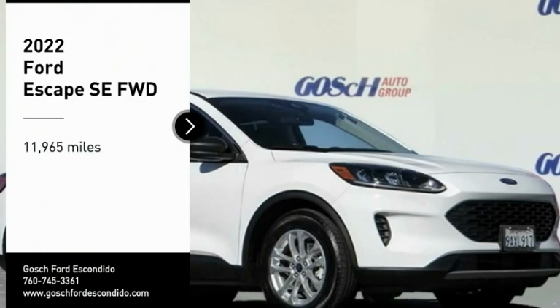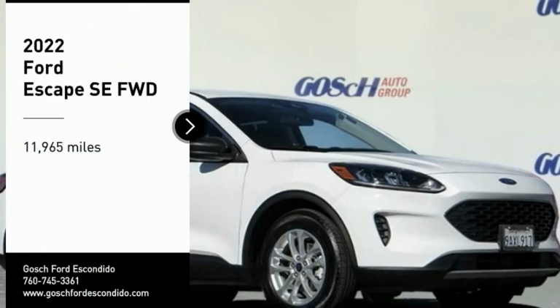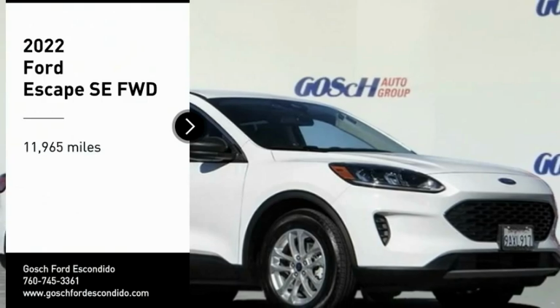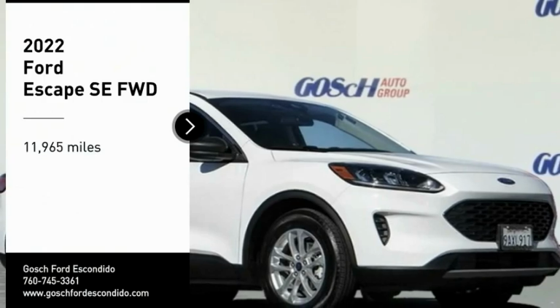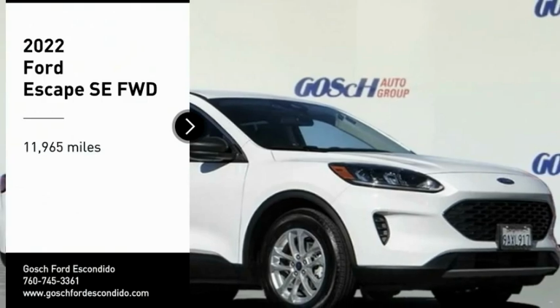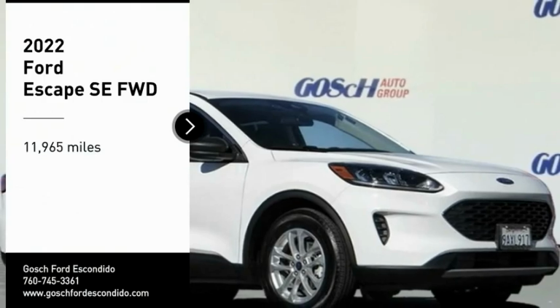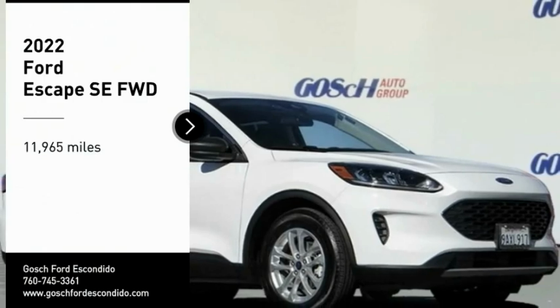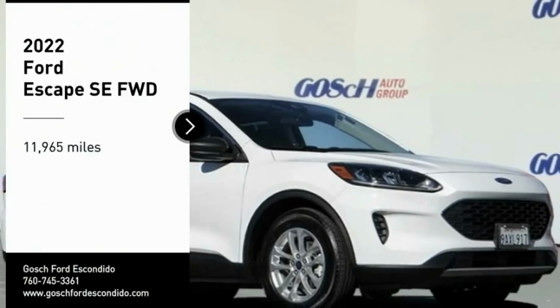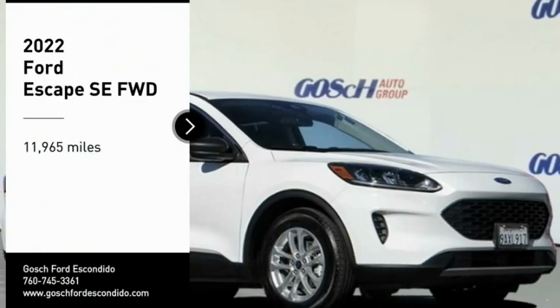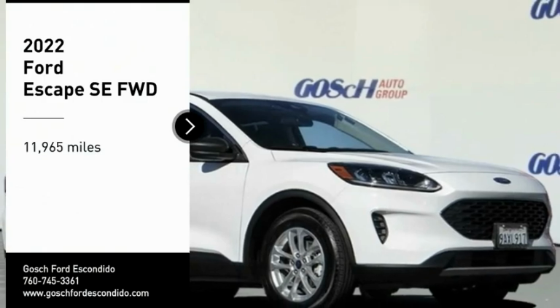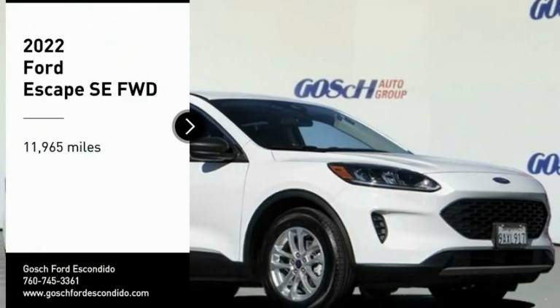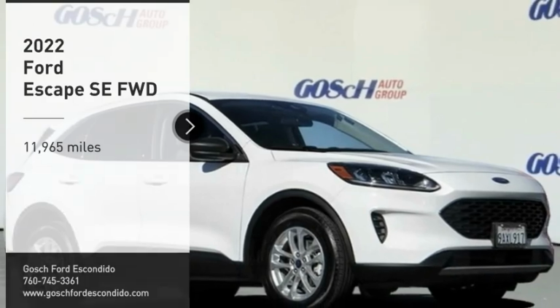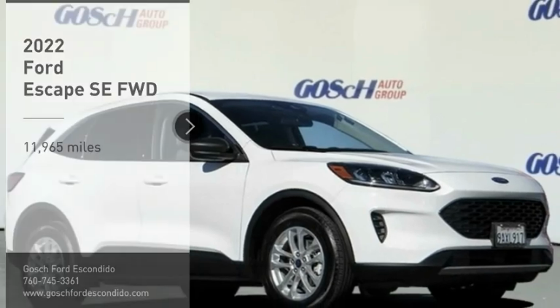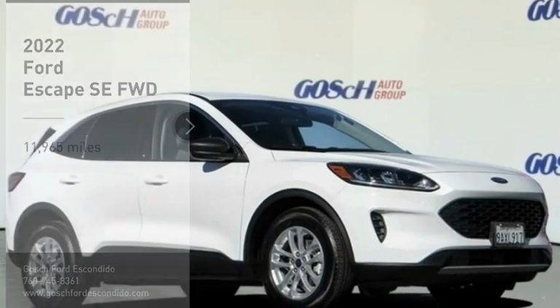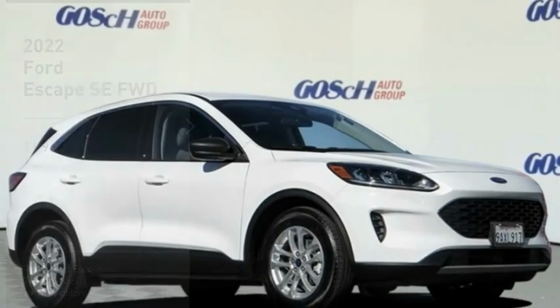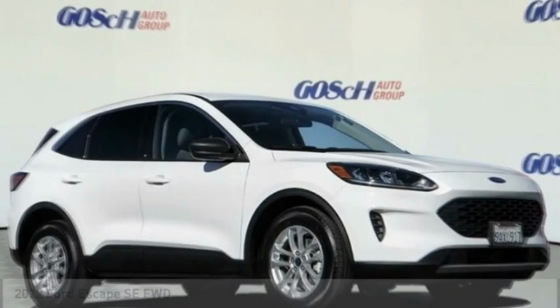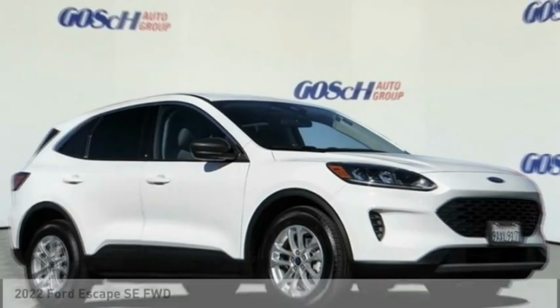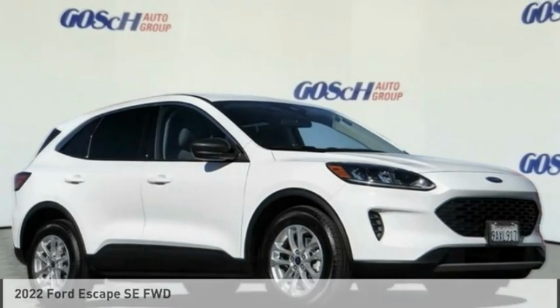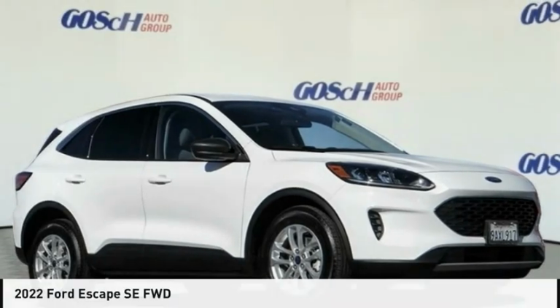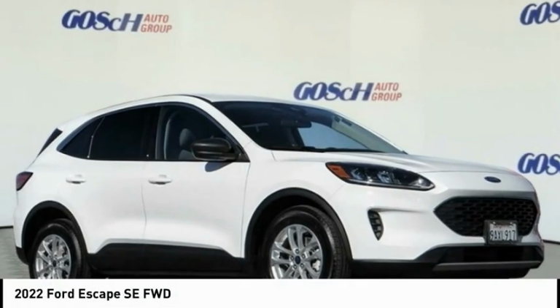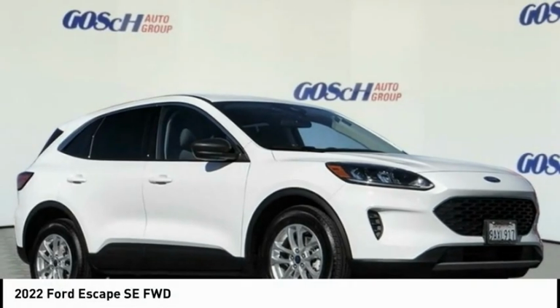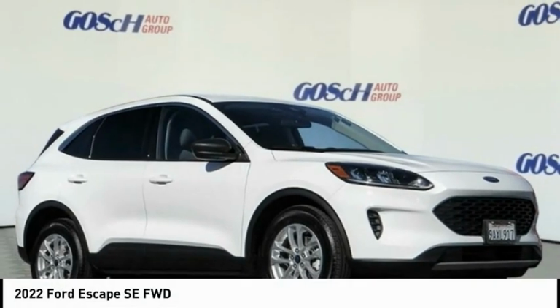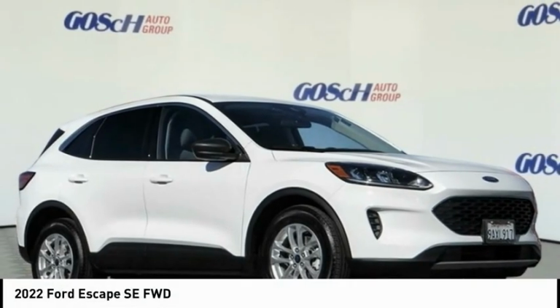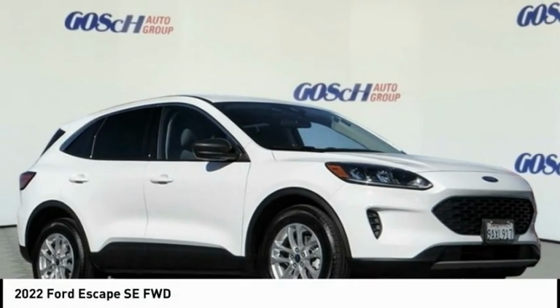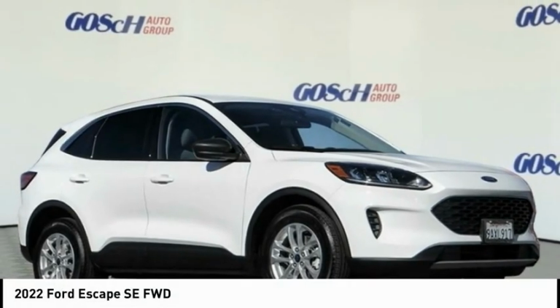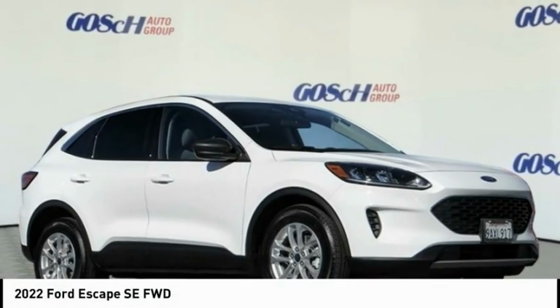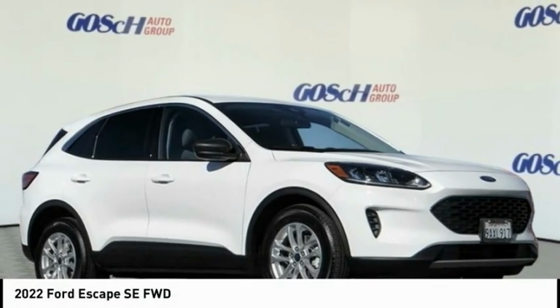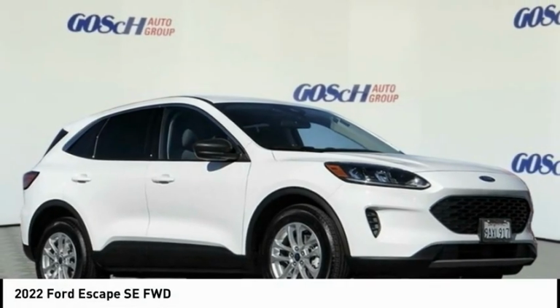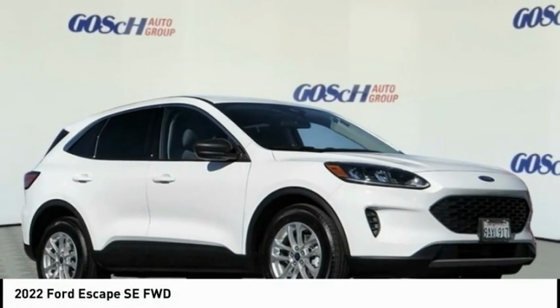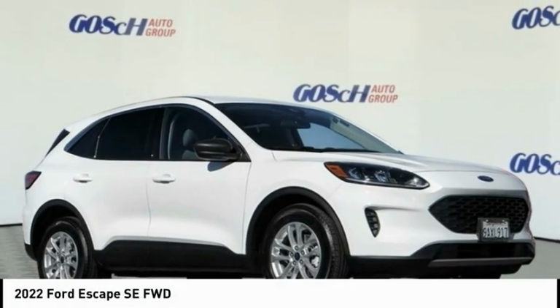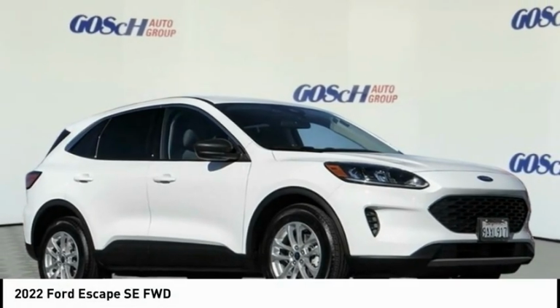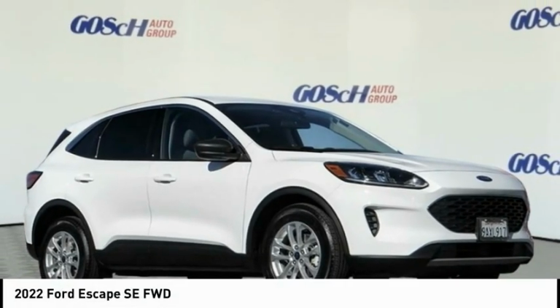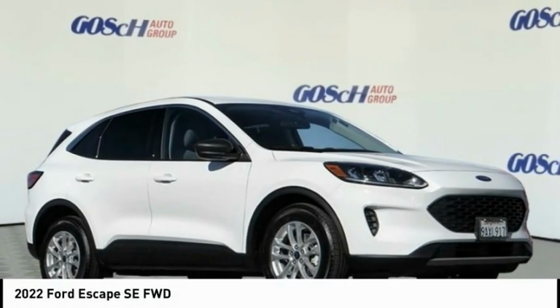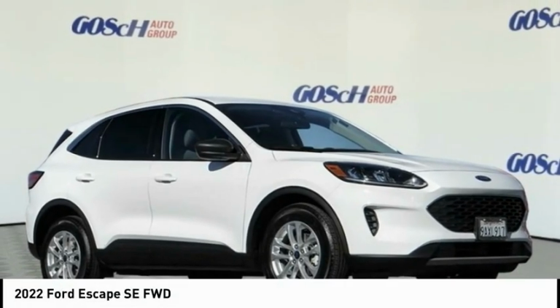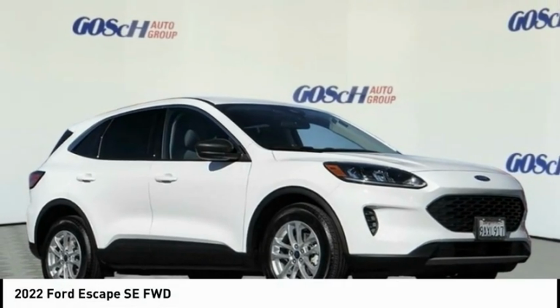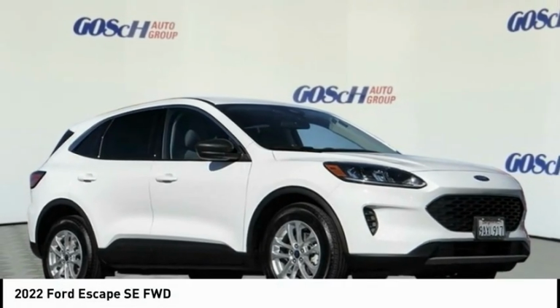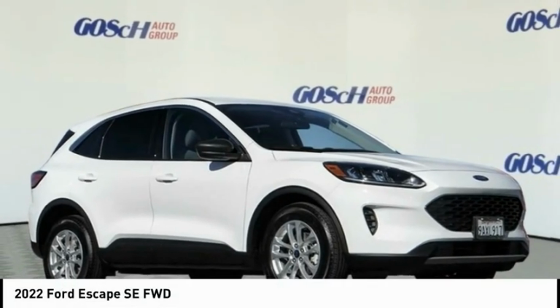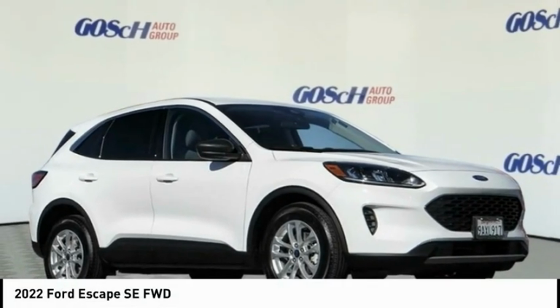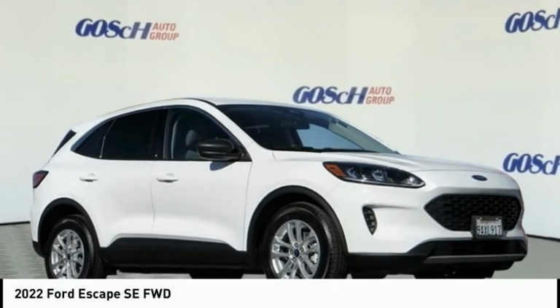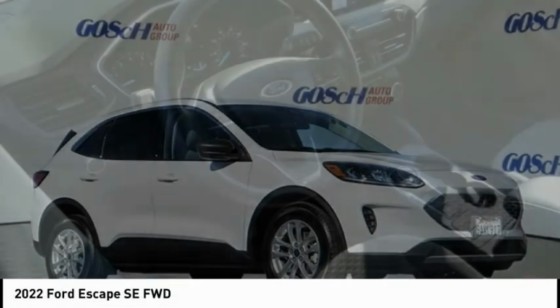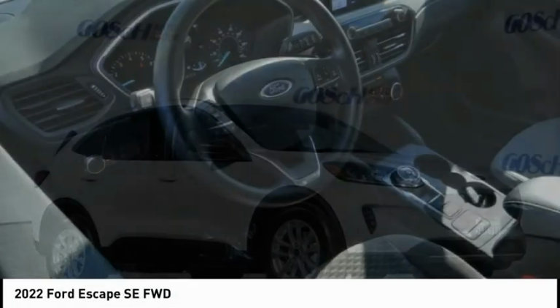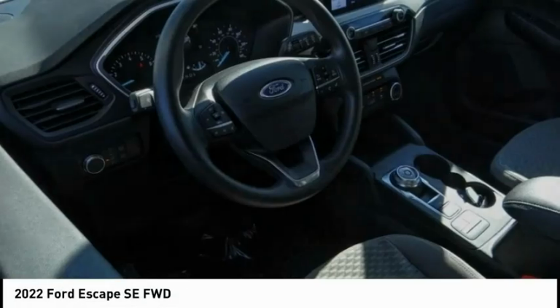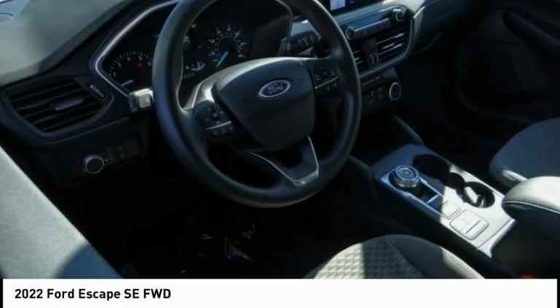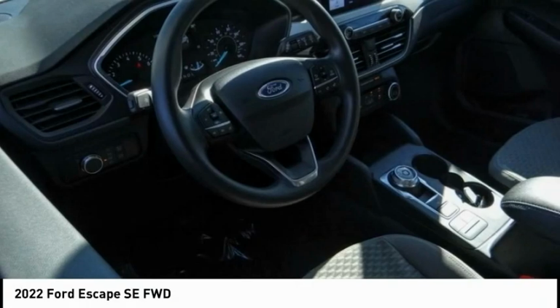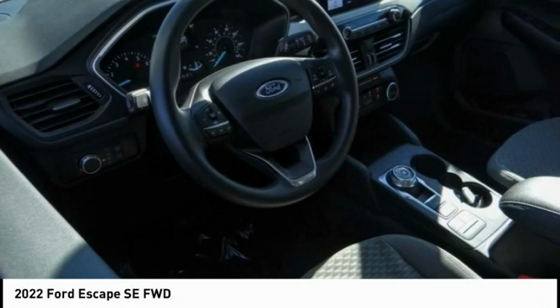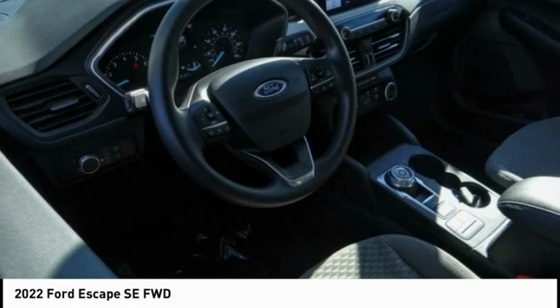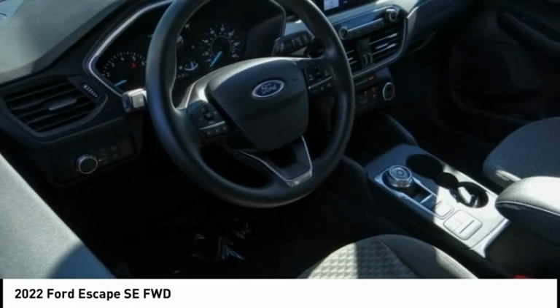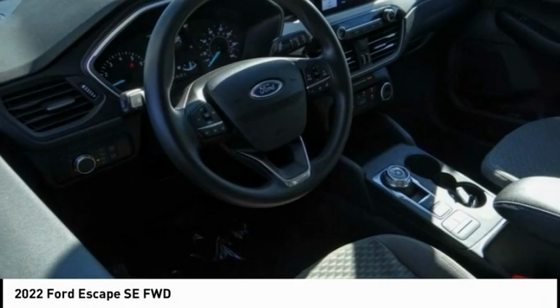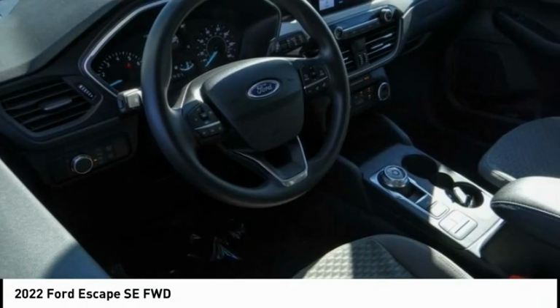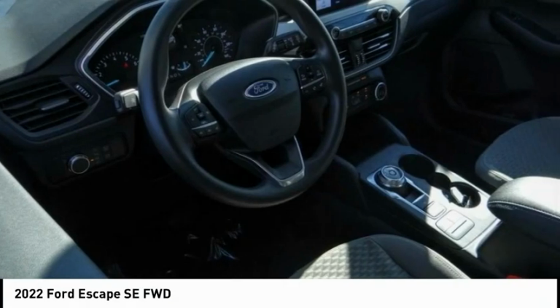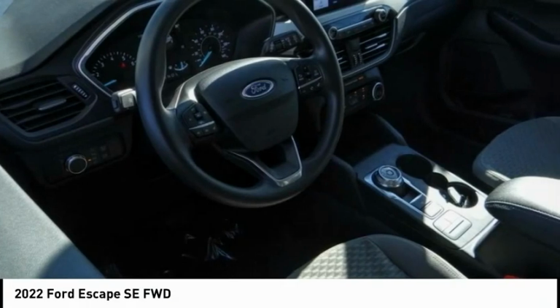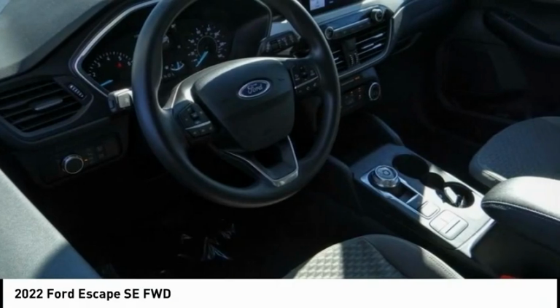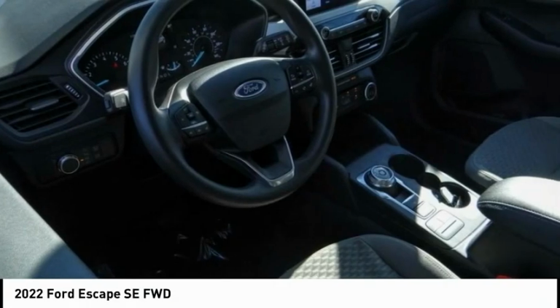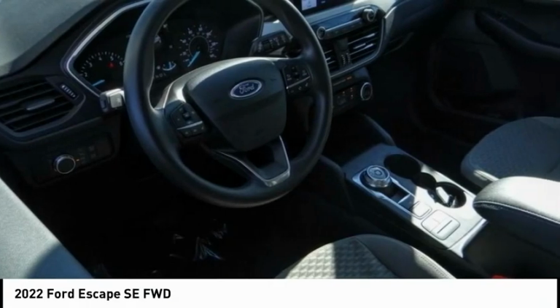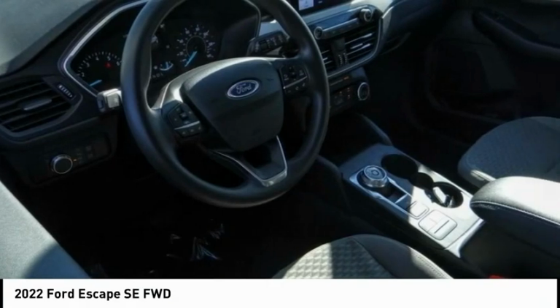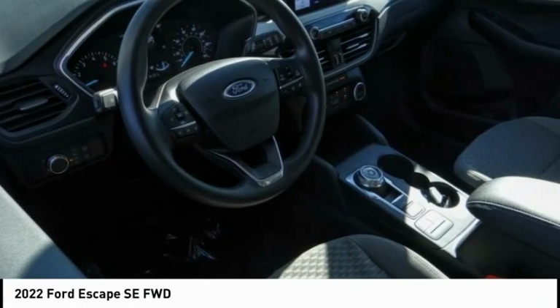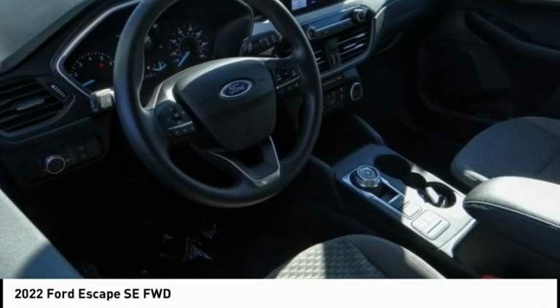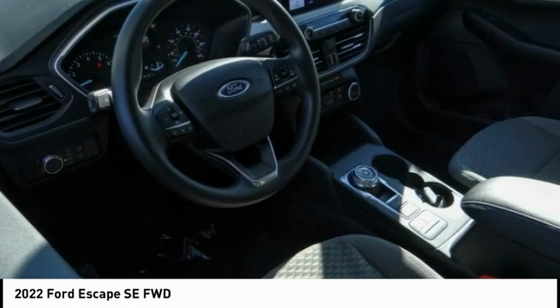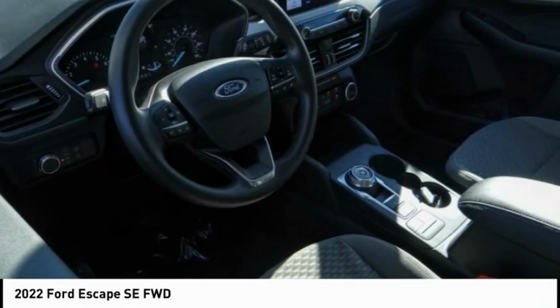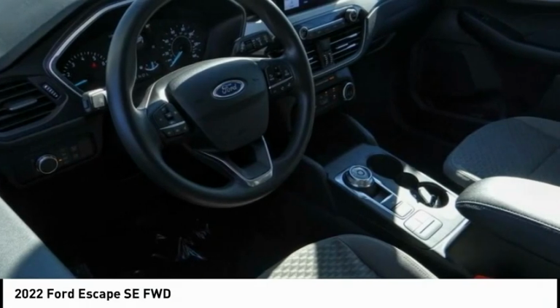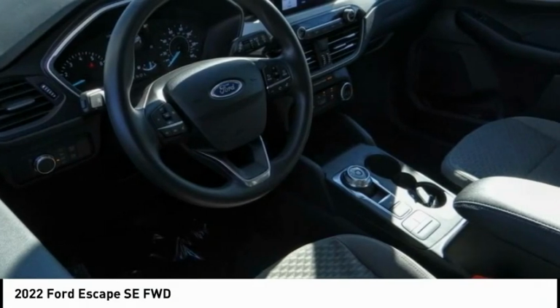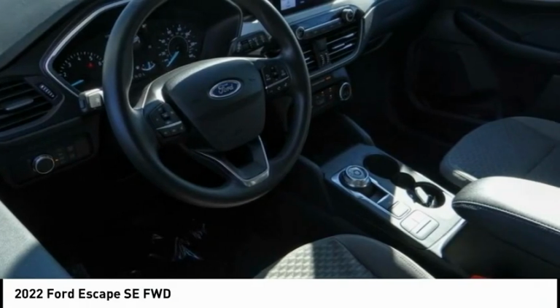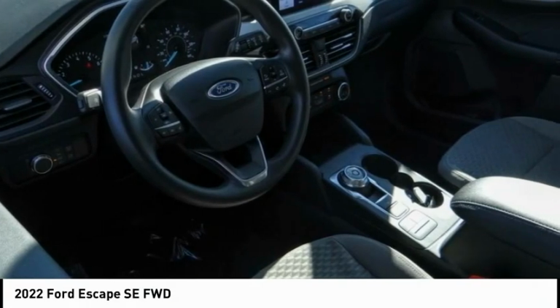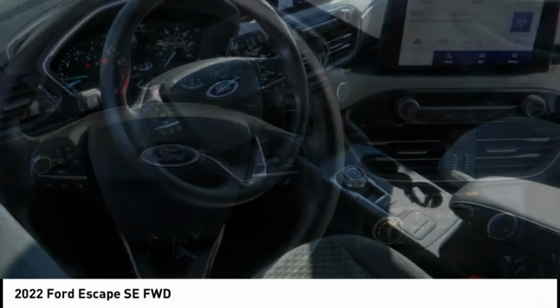Test drive the 2022 Escape. Gas engines flex, tow, sip, and go with Ford Escape.